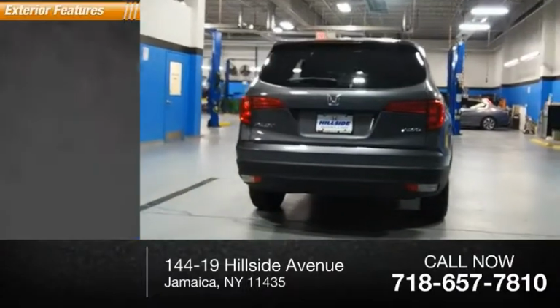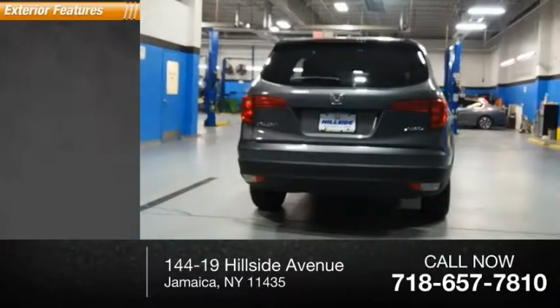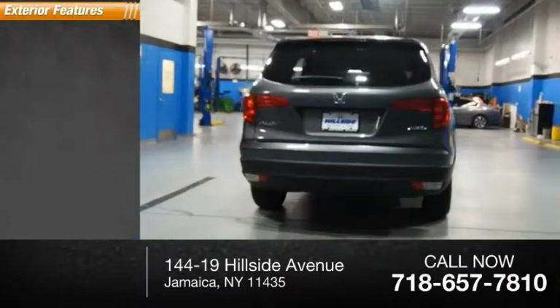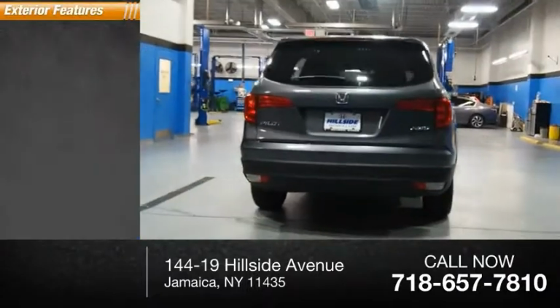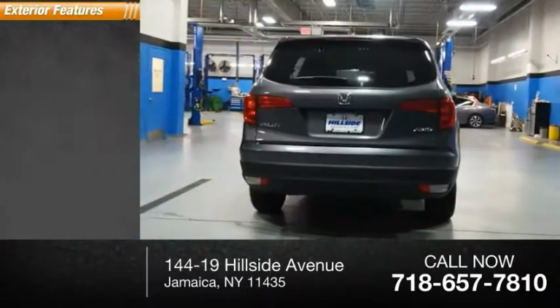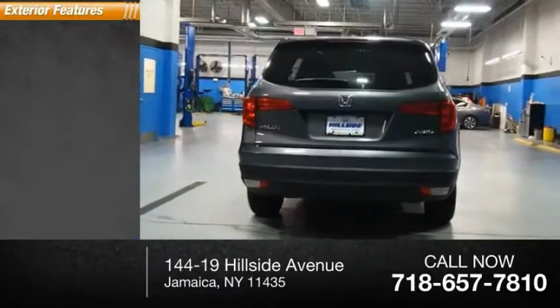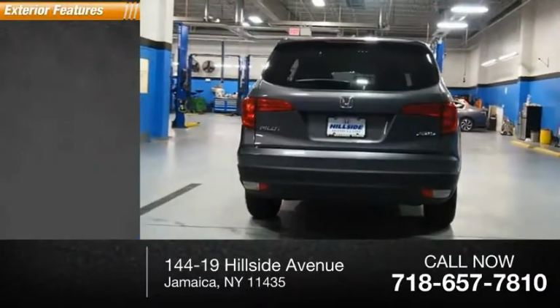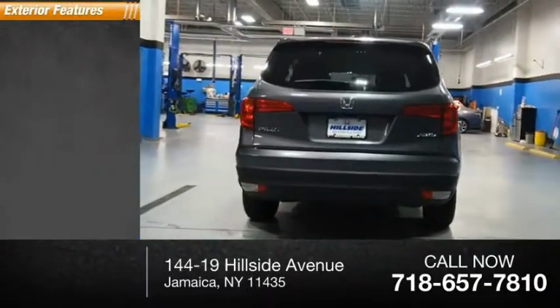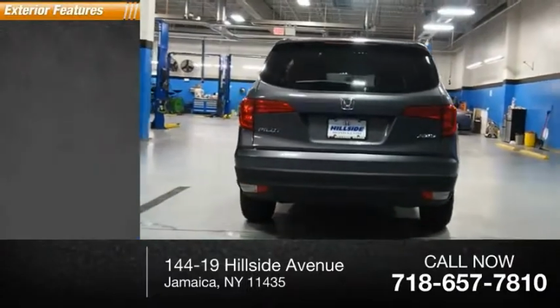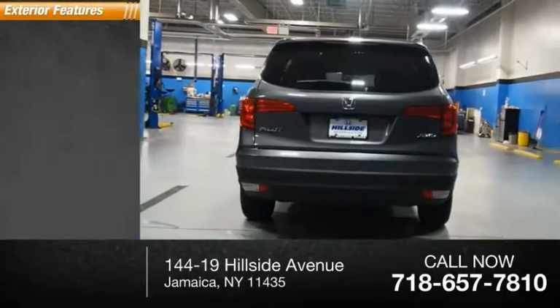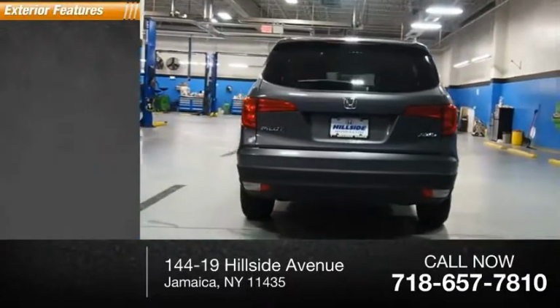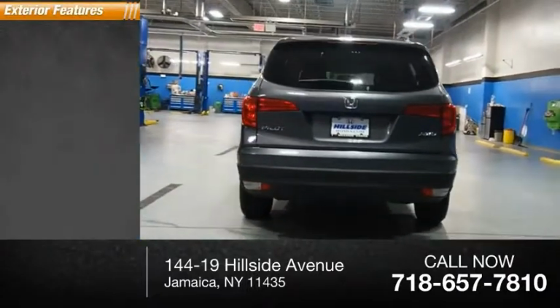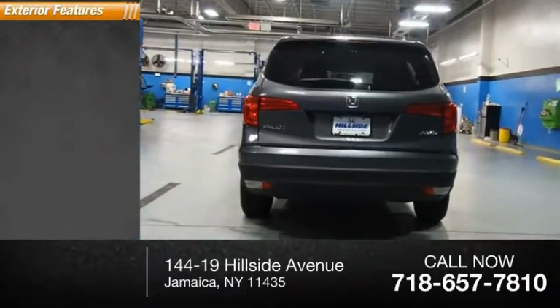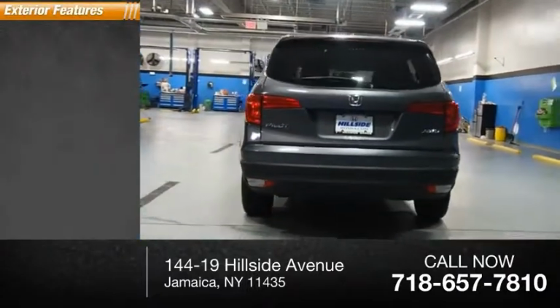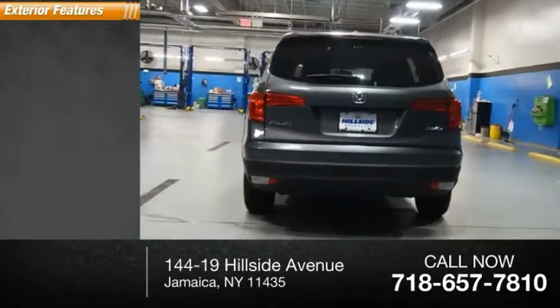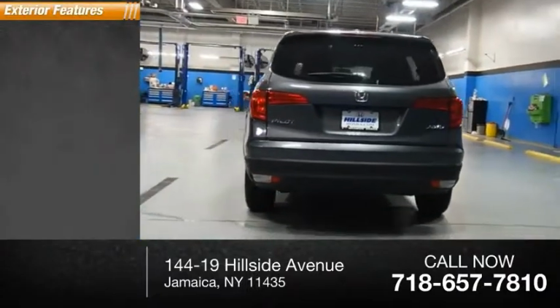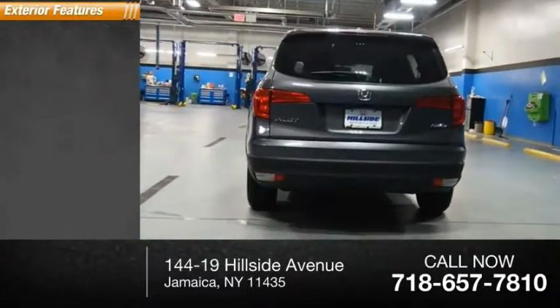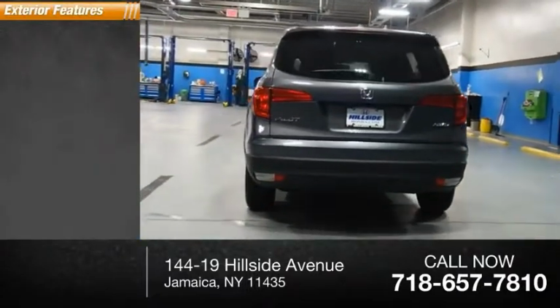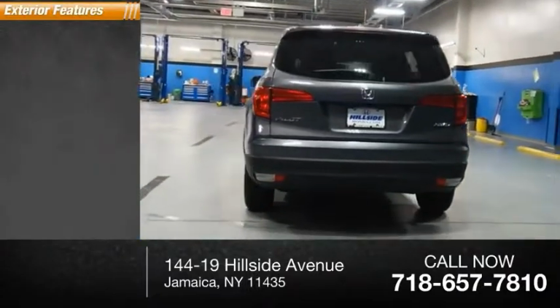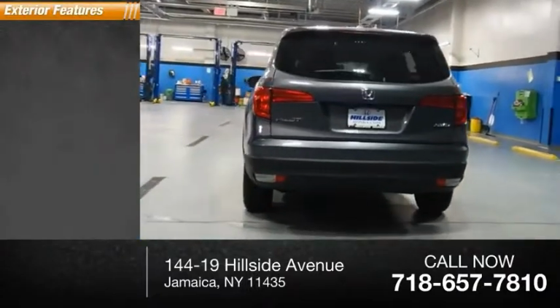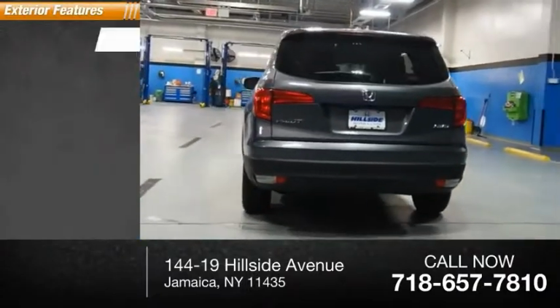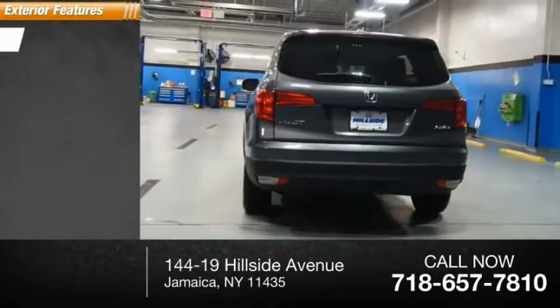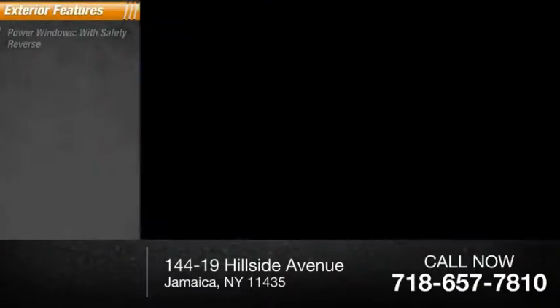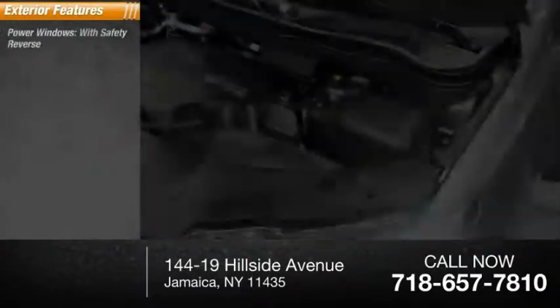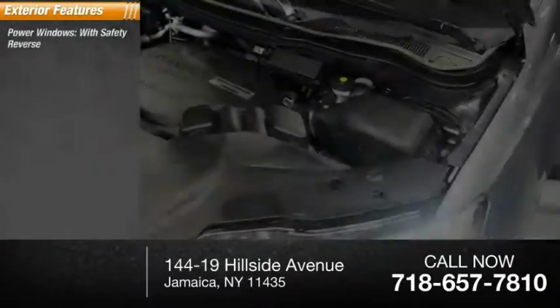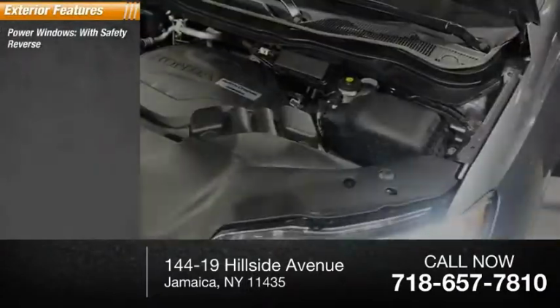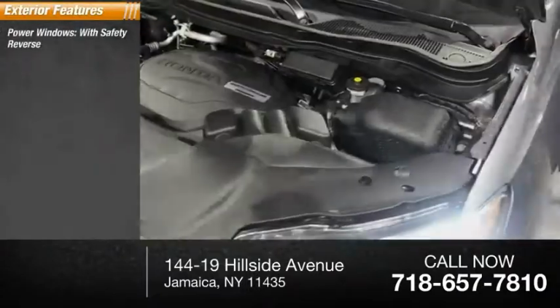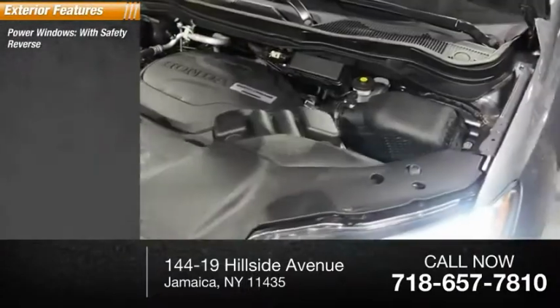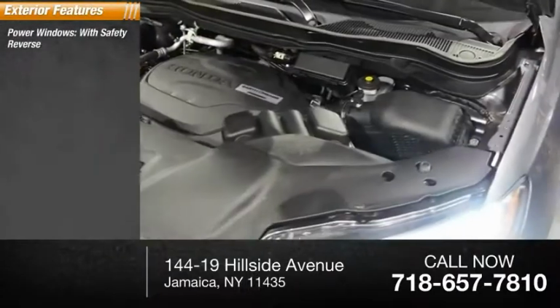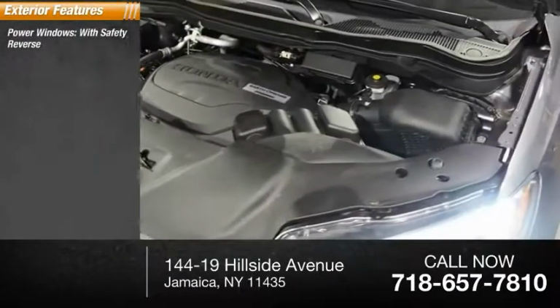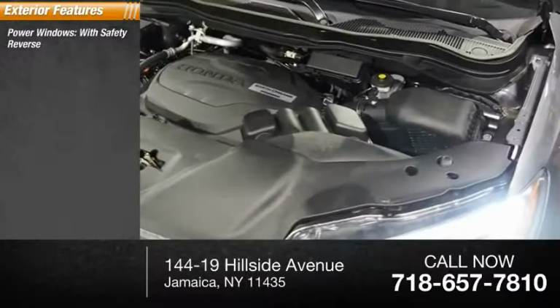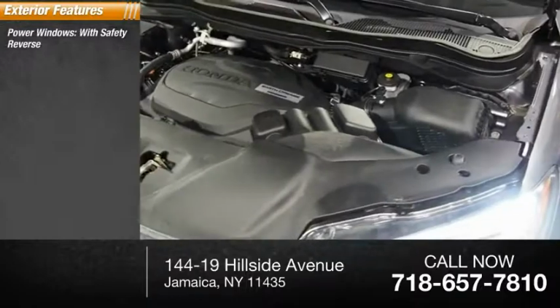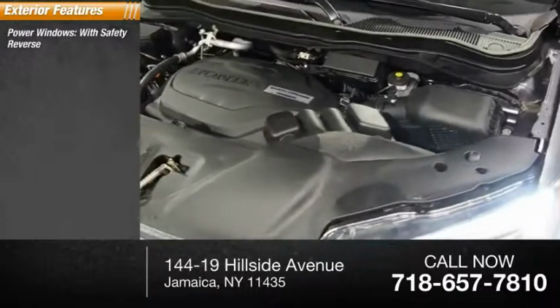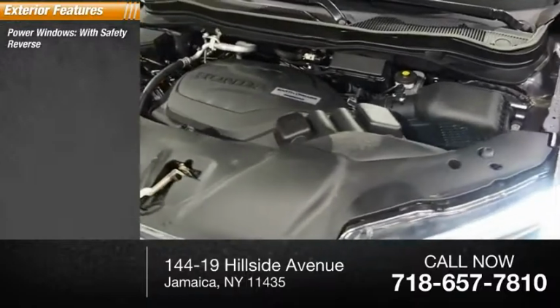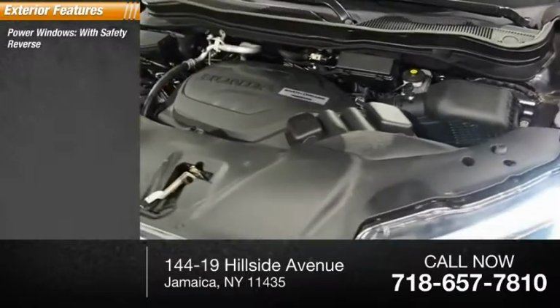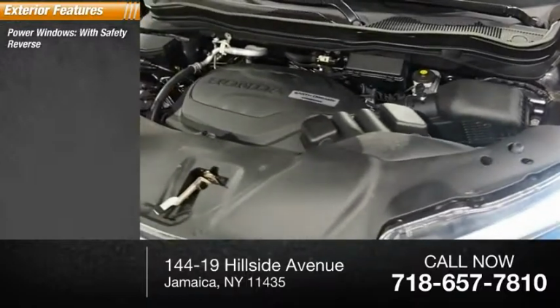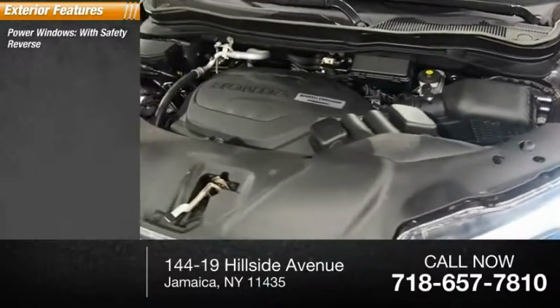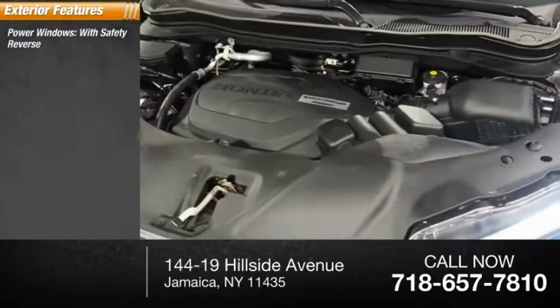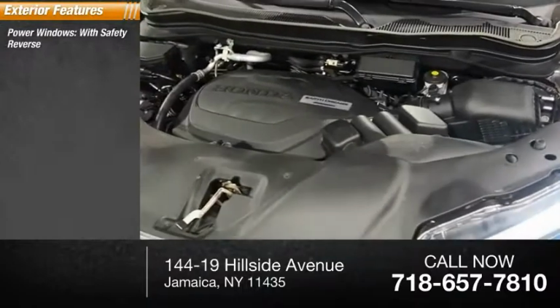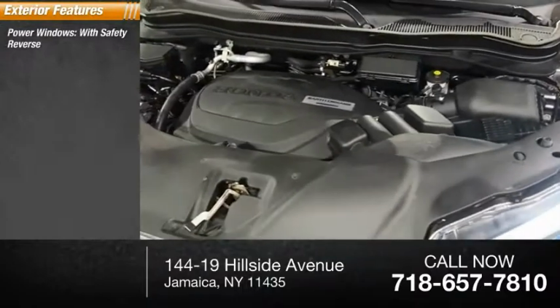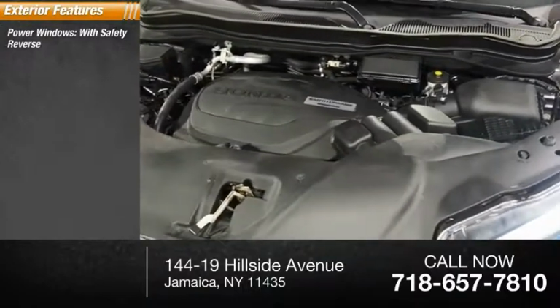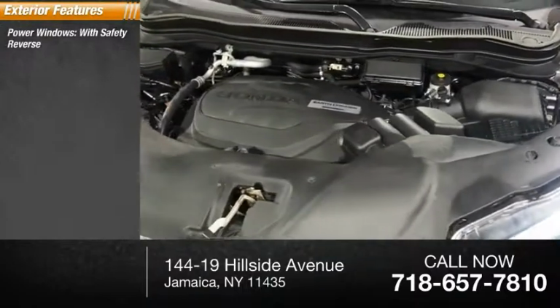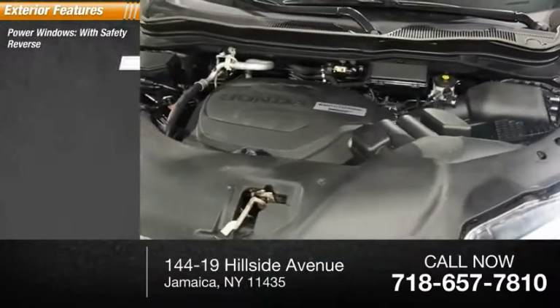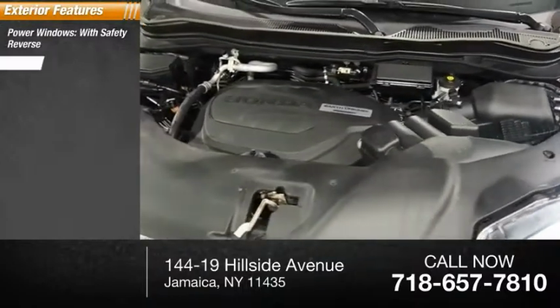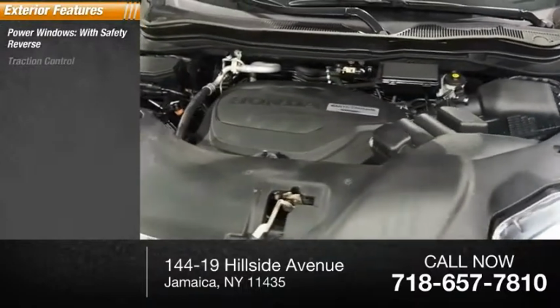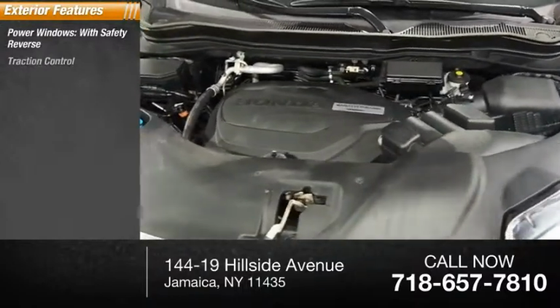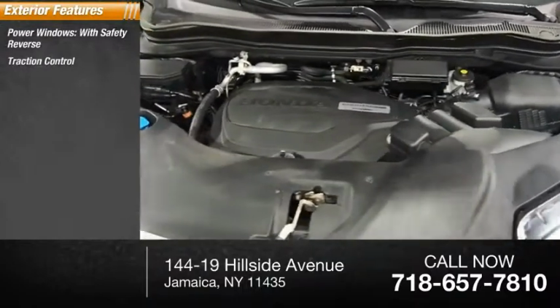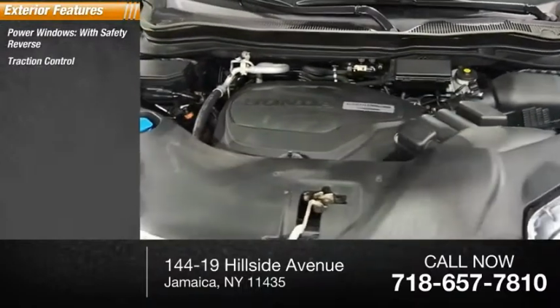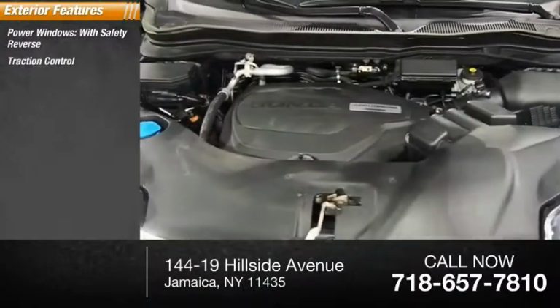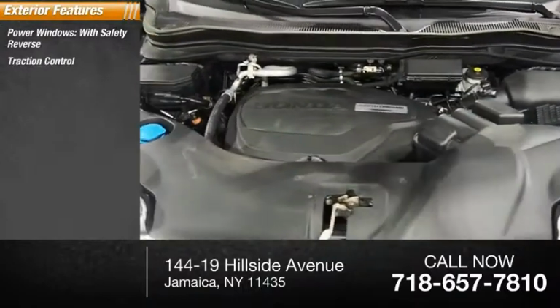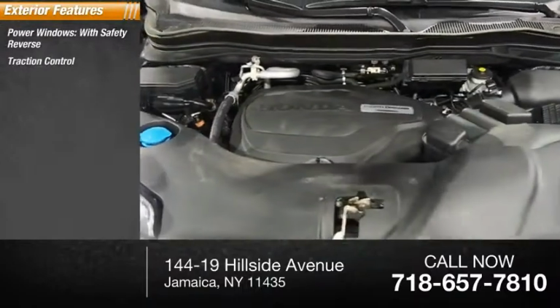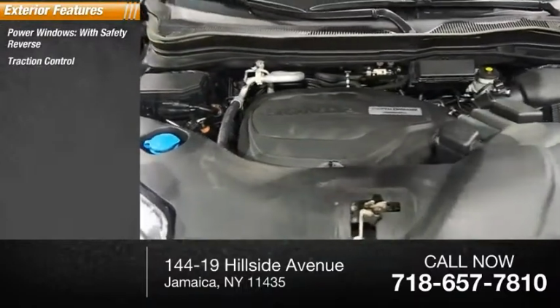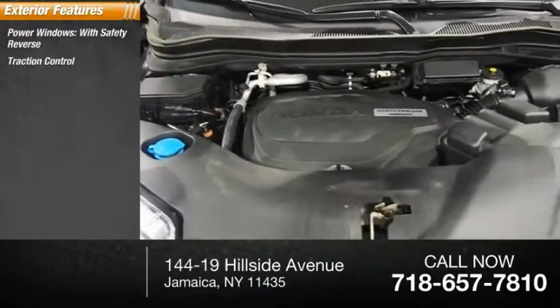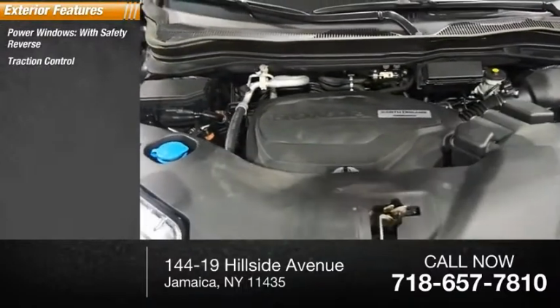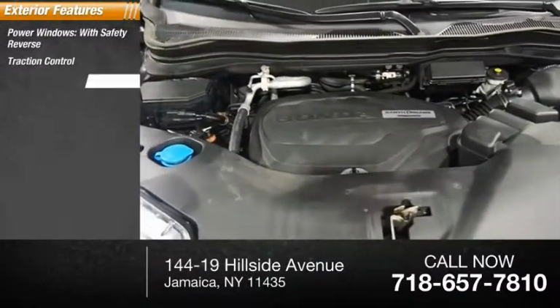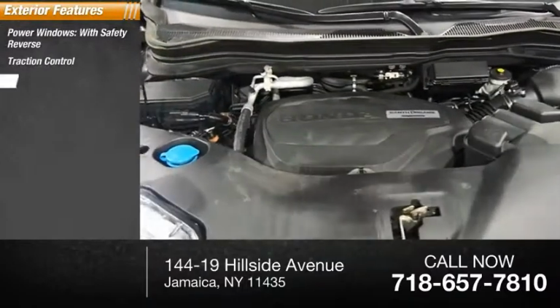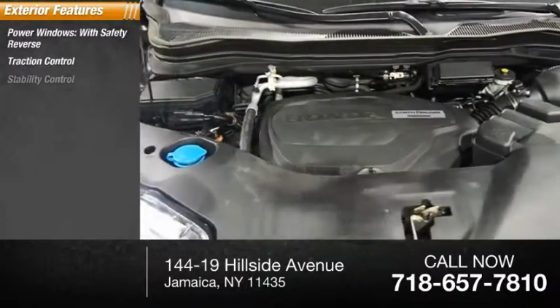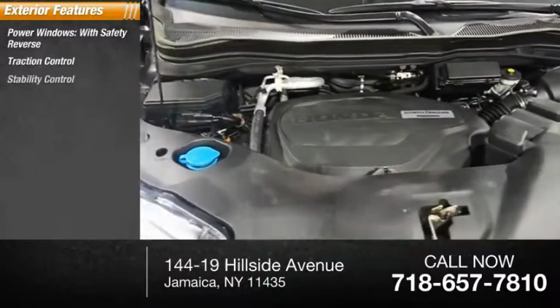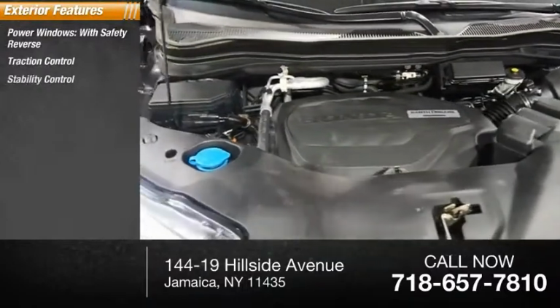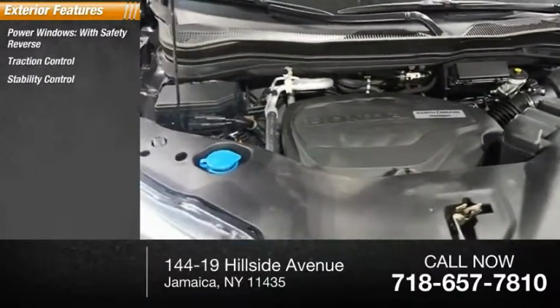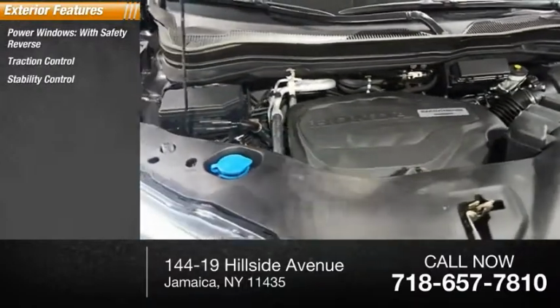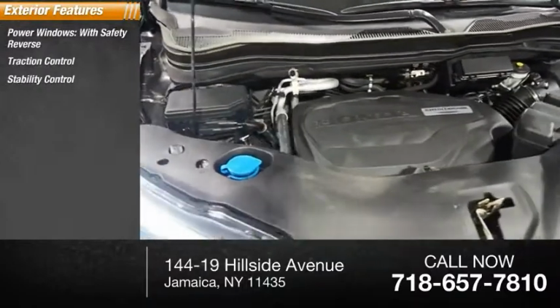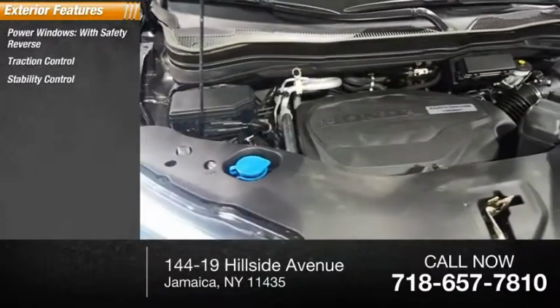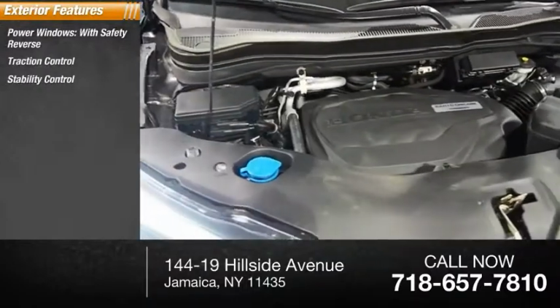Here are some of this vehicle's great options: power windows with safety reverse, traction control, stability control.